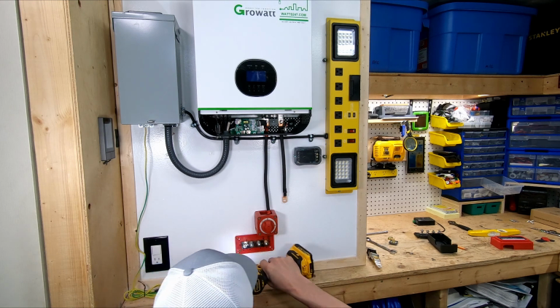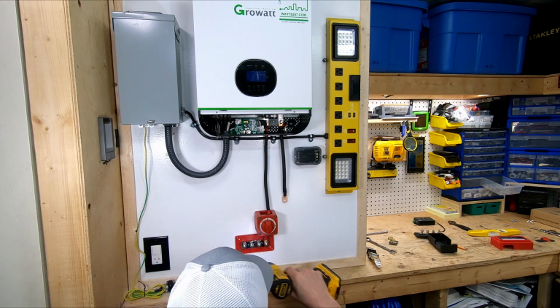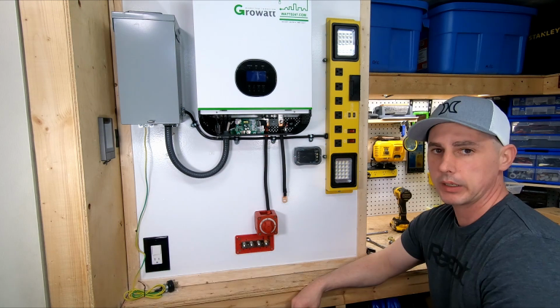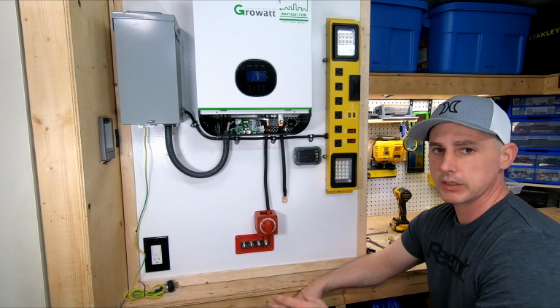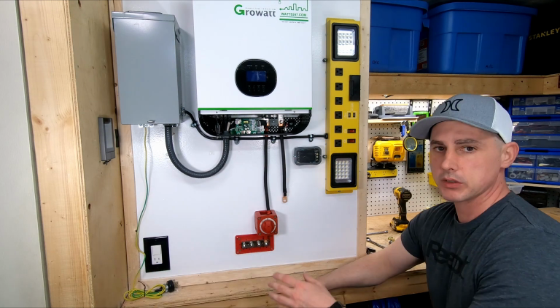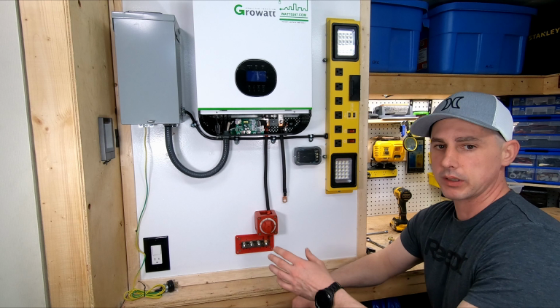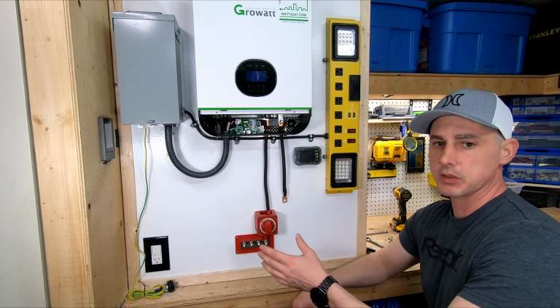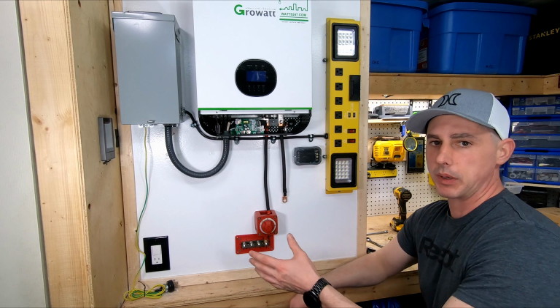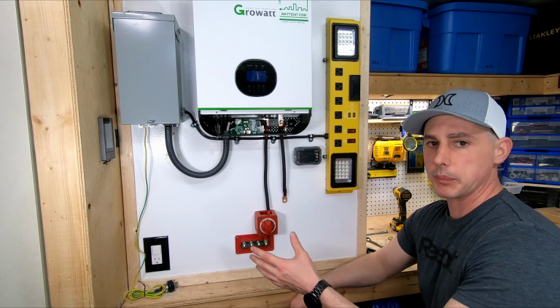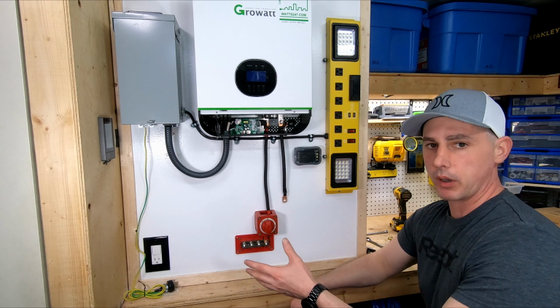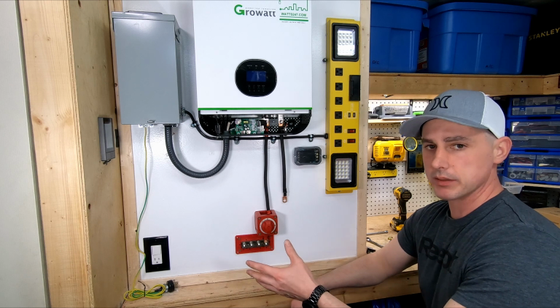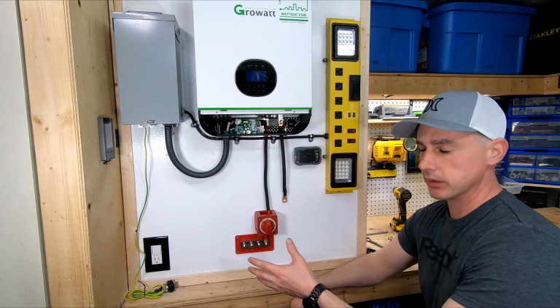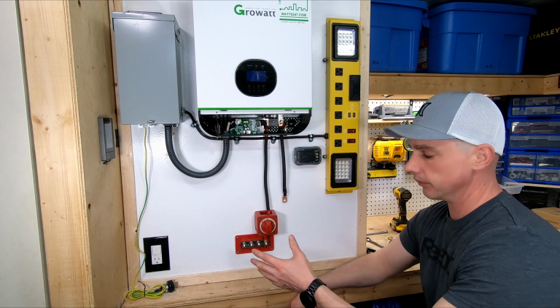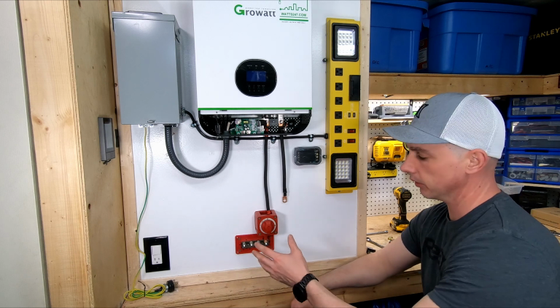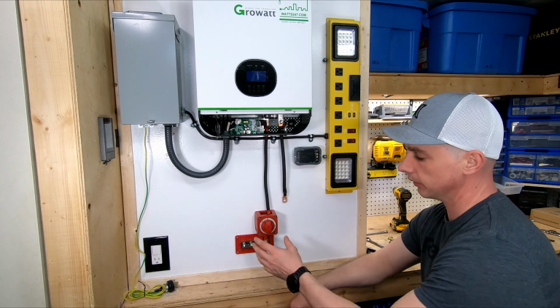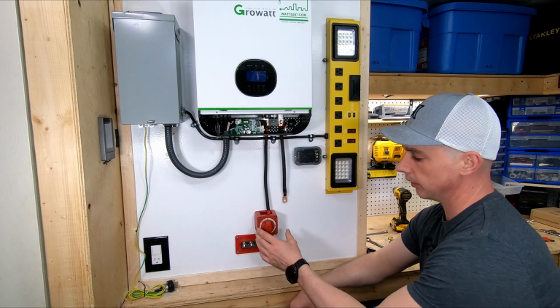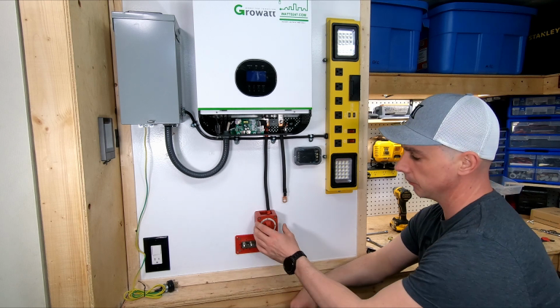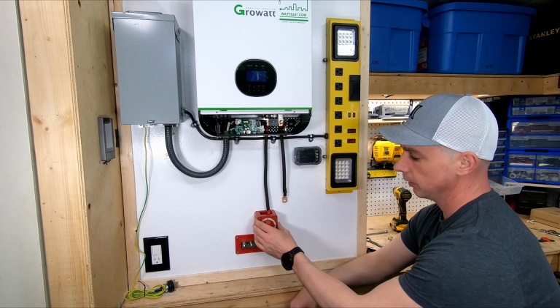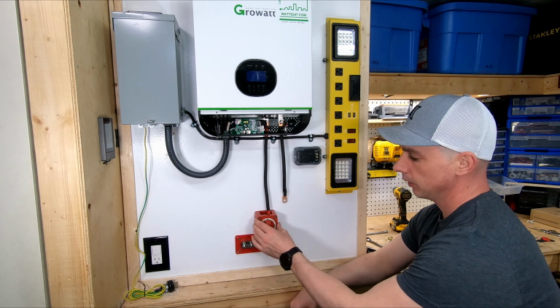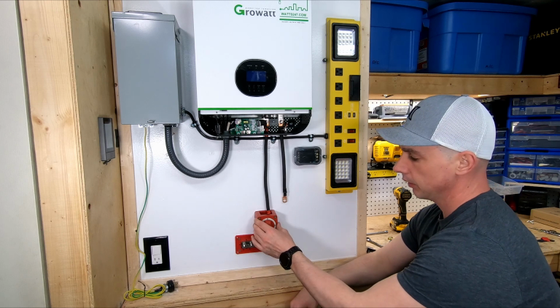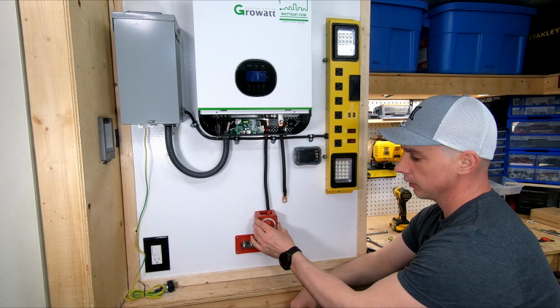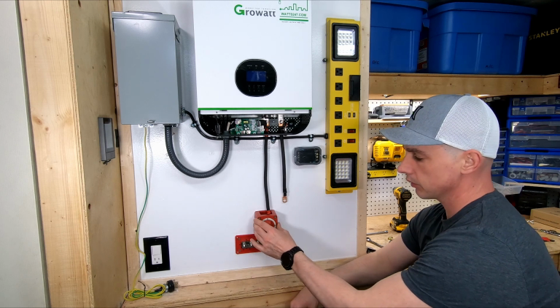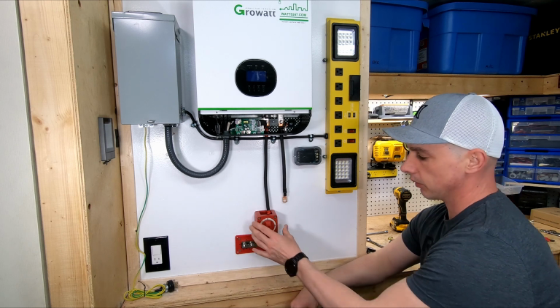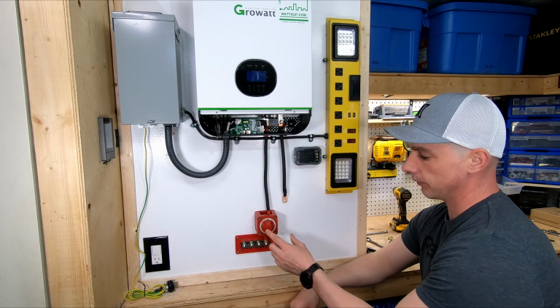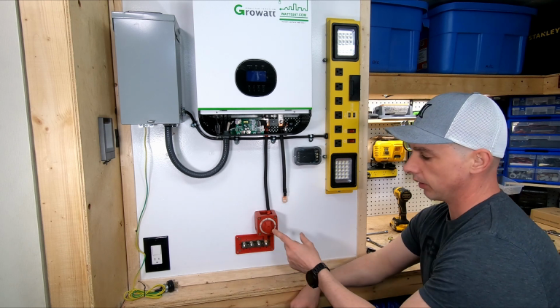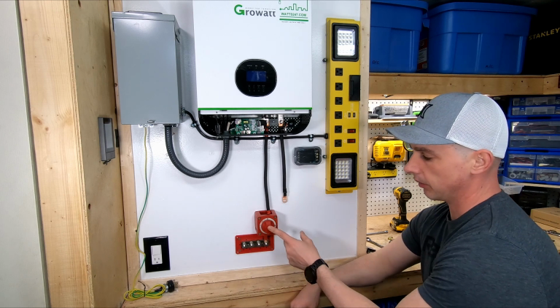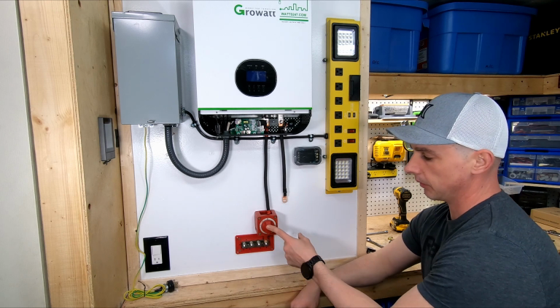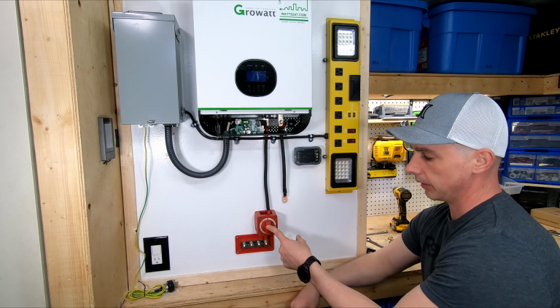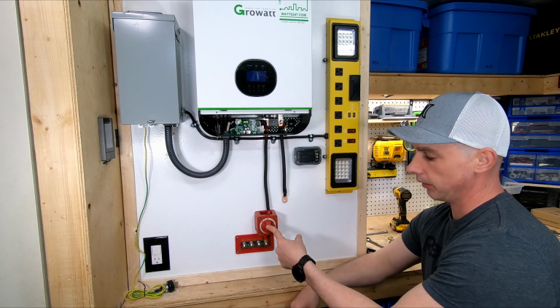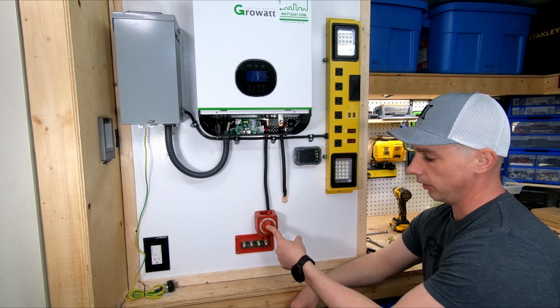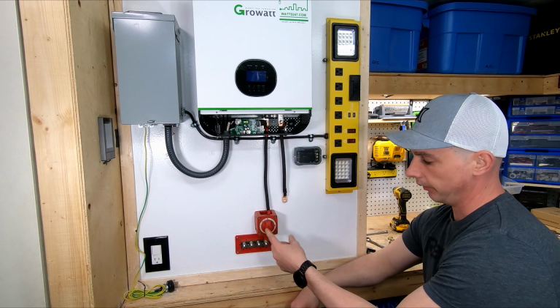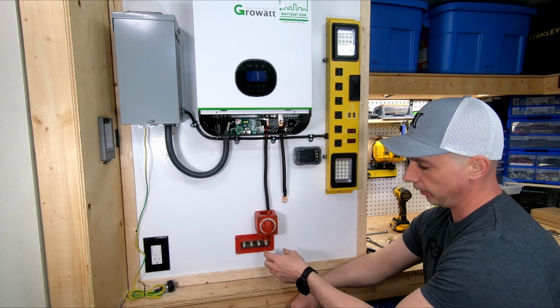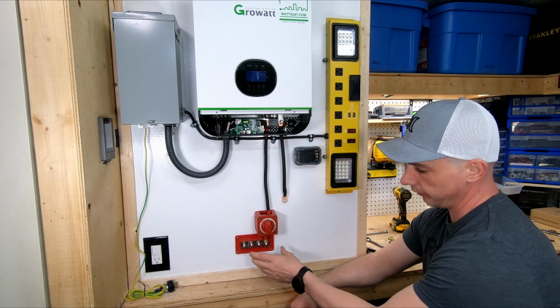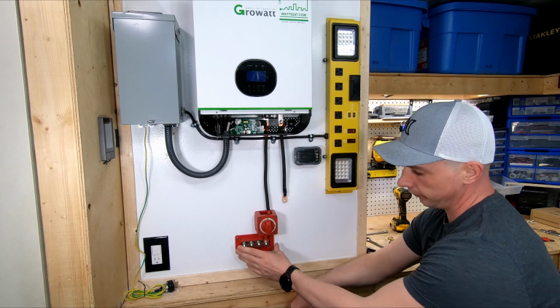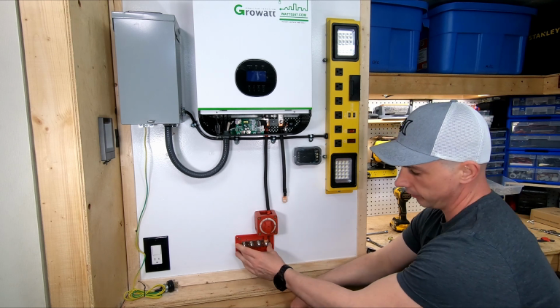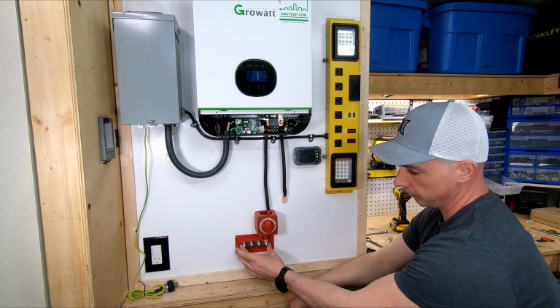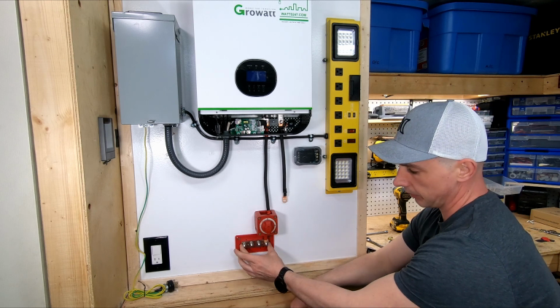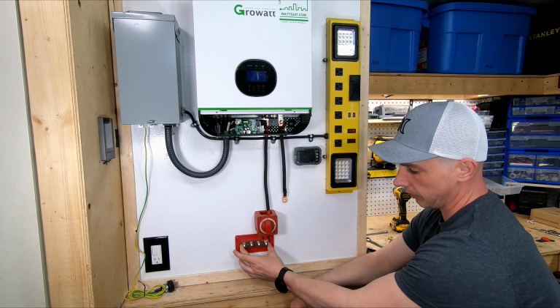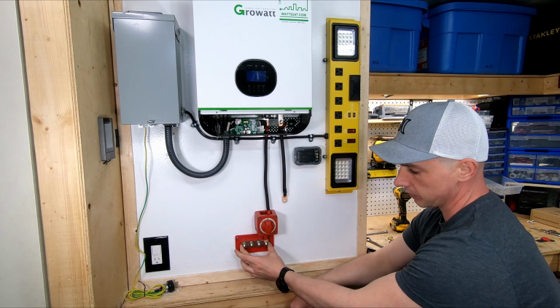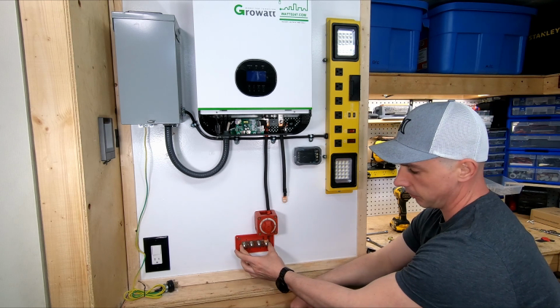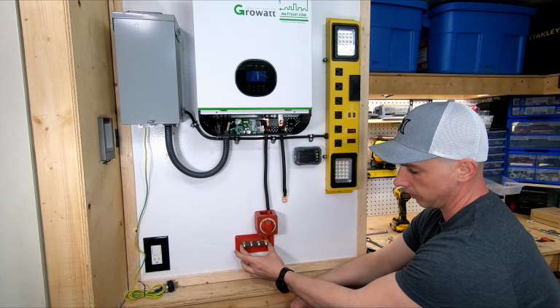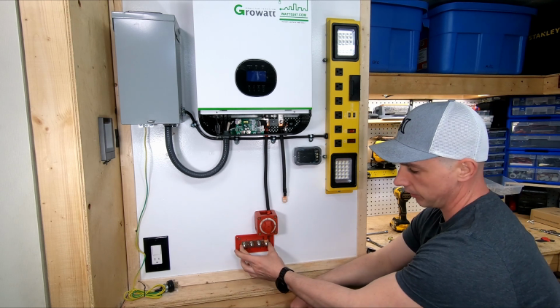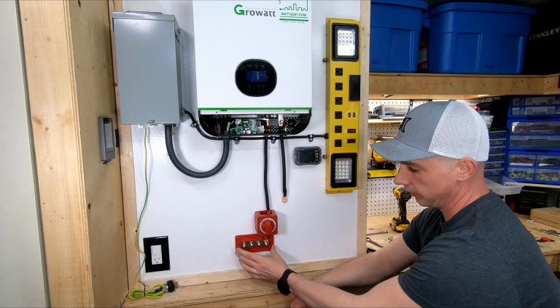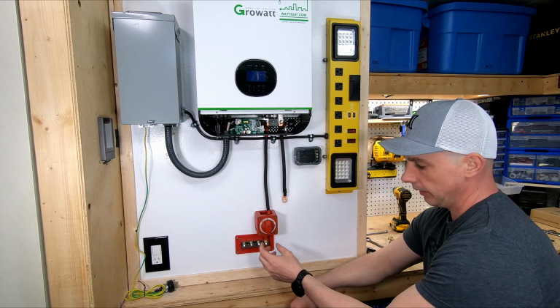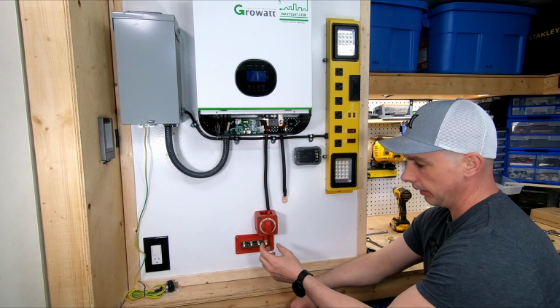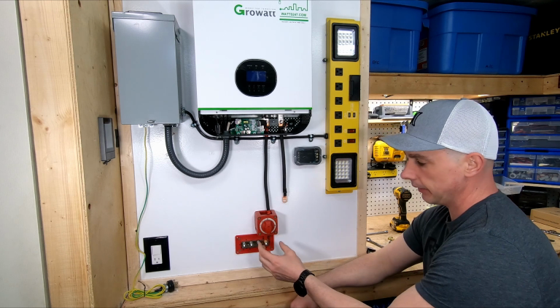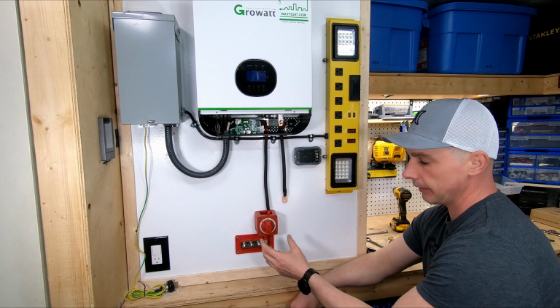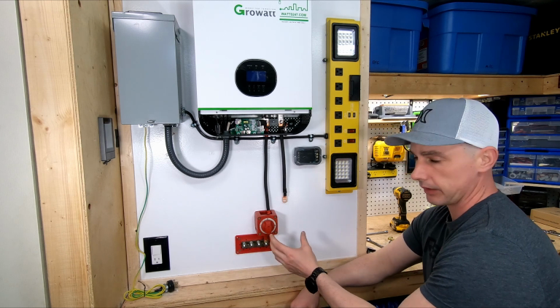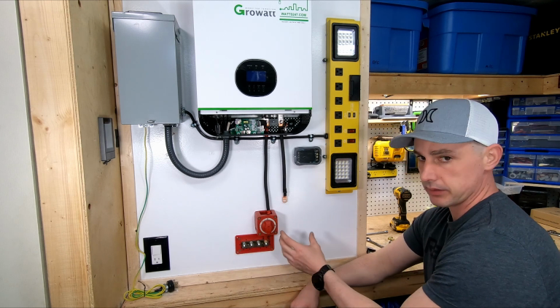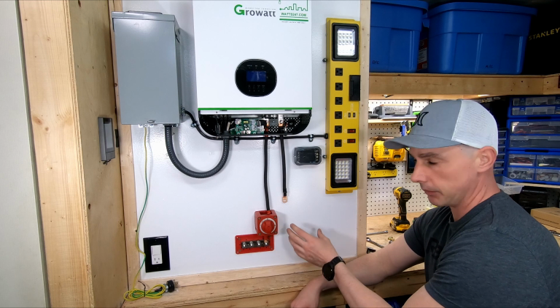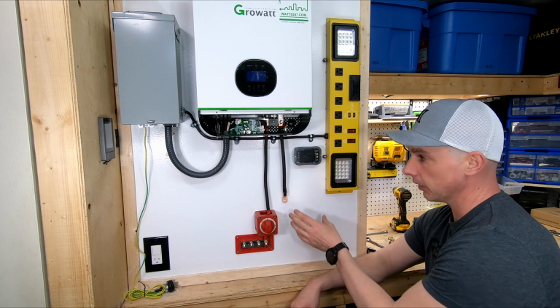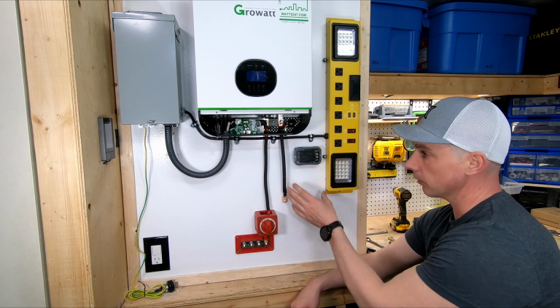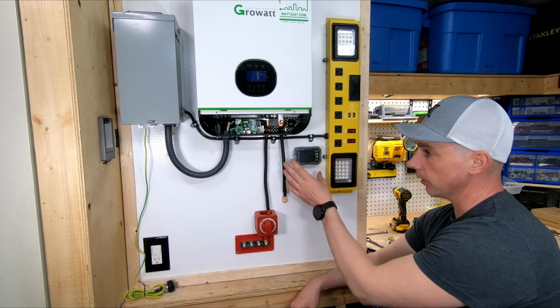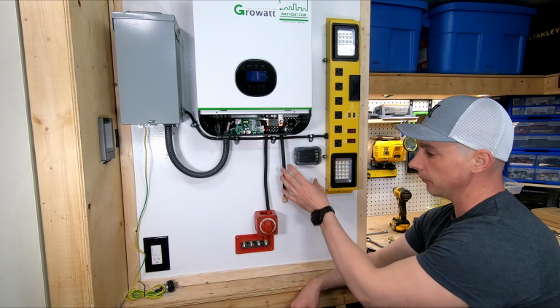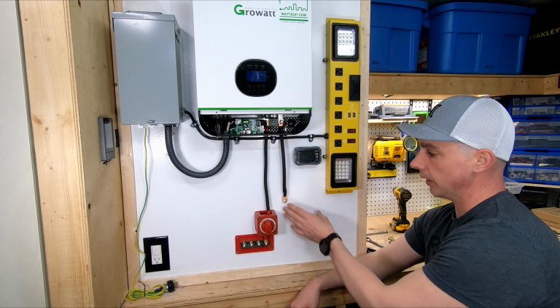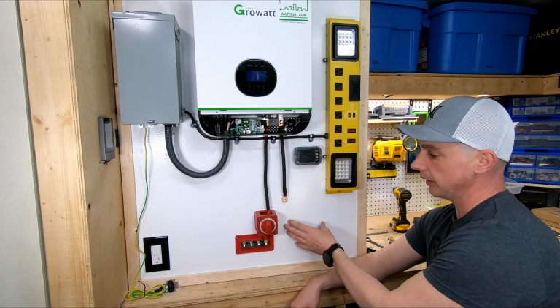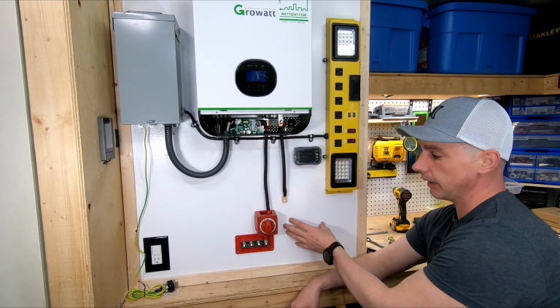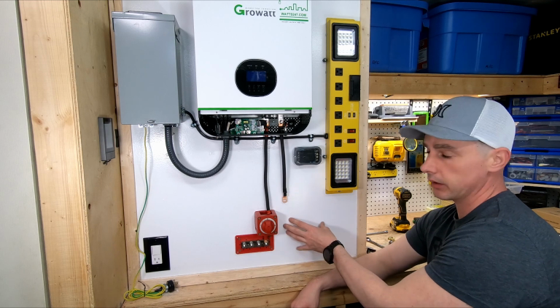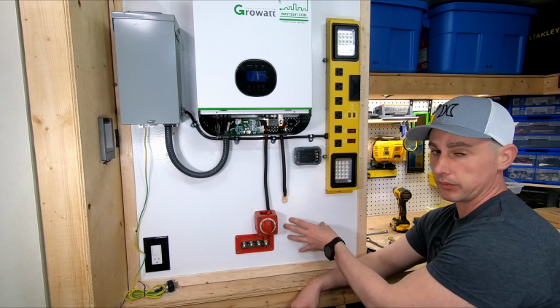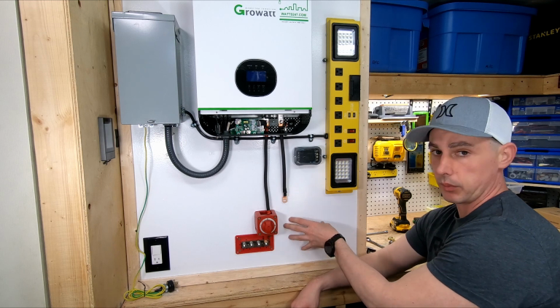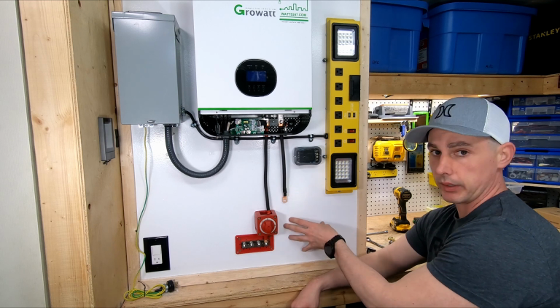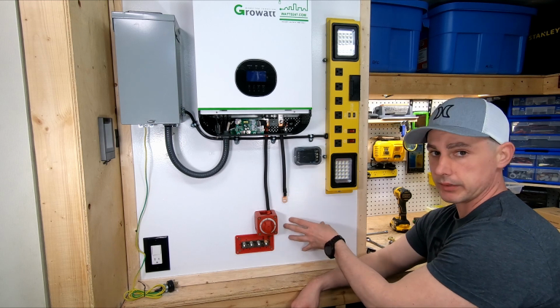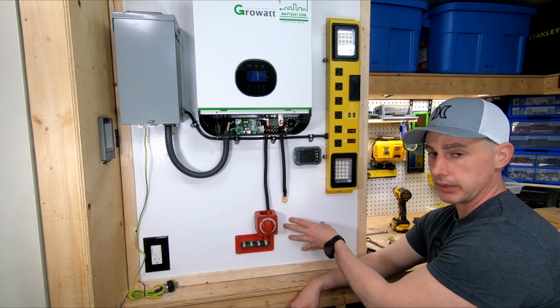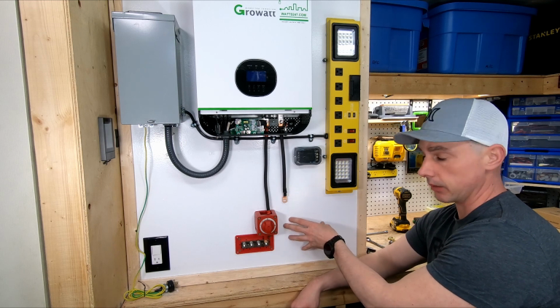Okay, so that's my positive hooked up. I've got my on/off and my bus bar, and next I'm going to run my negative wires down.